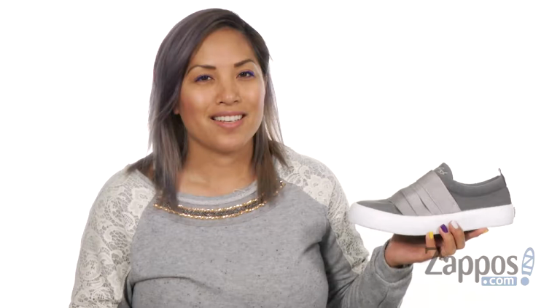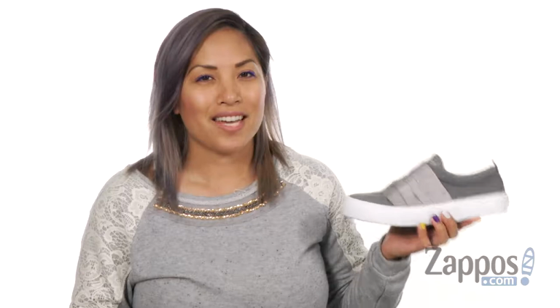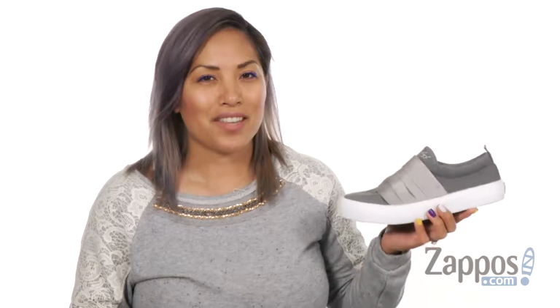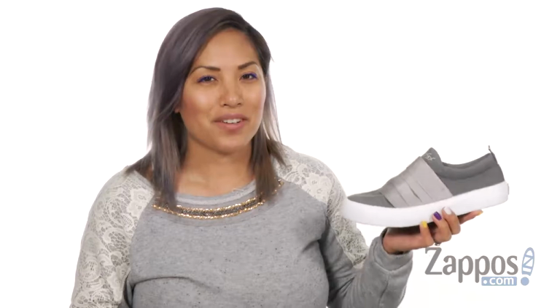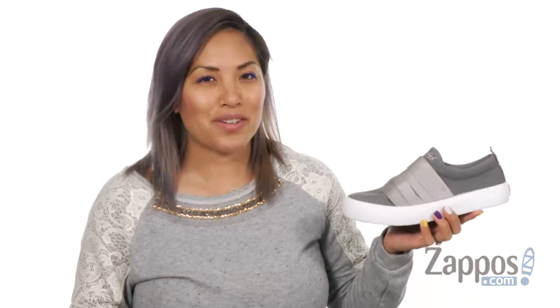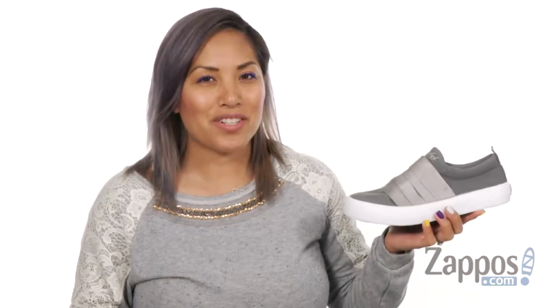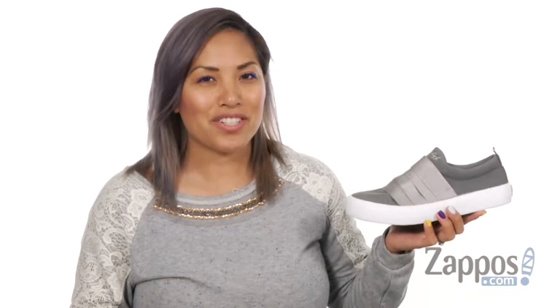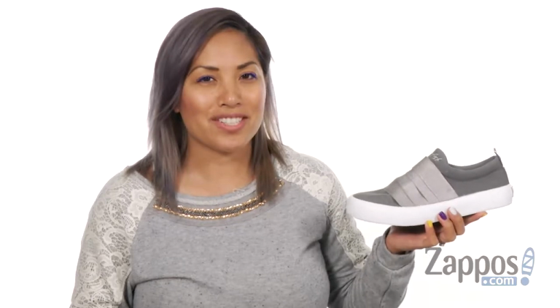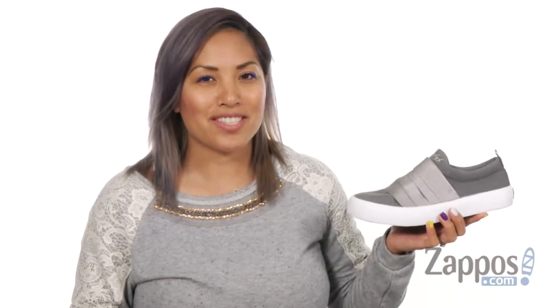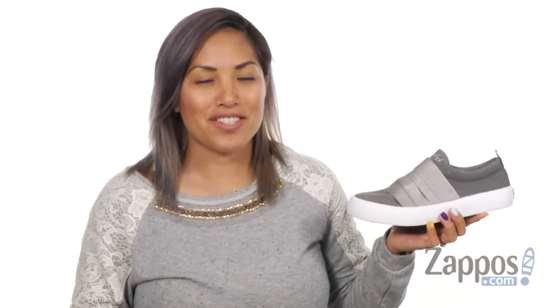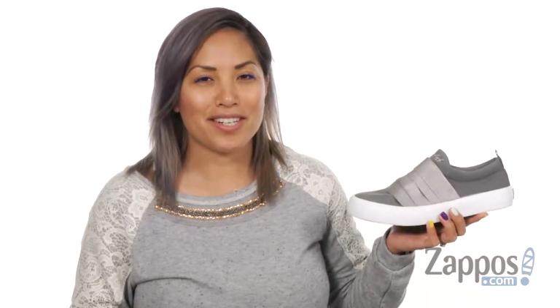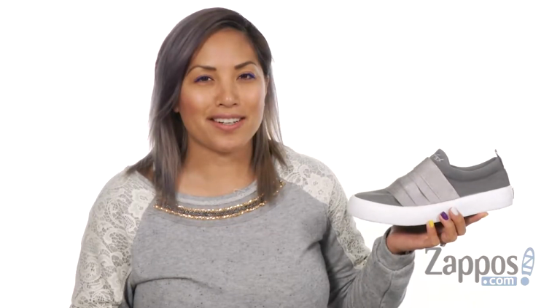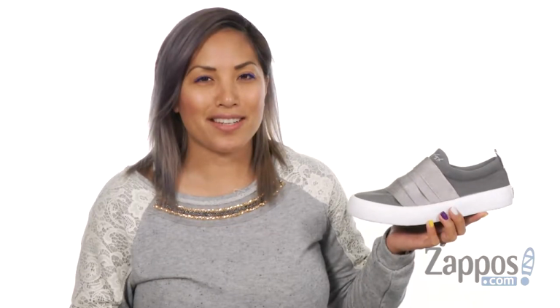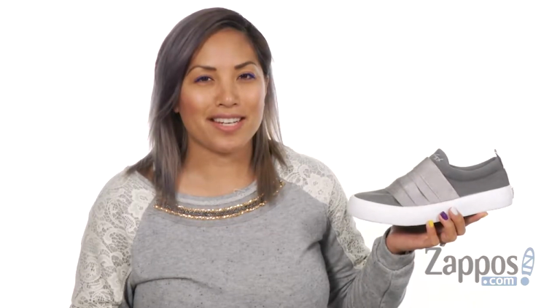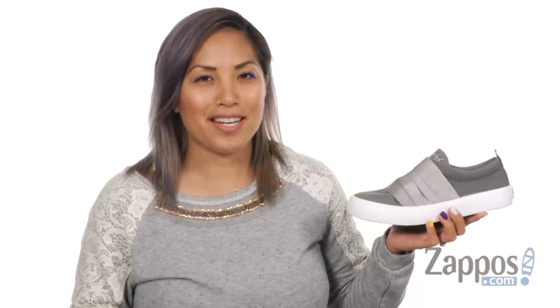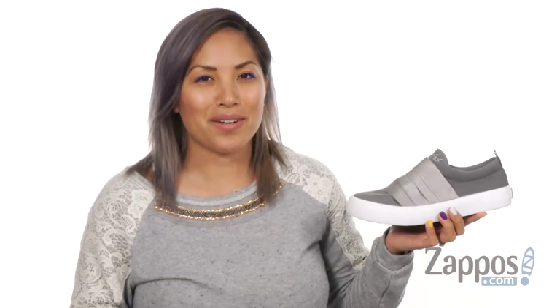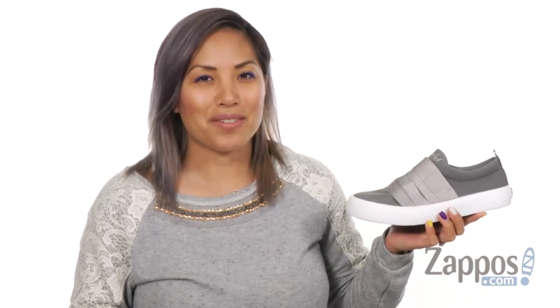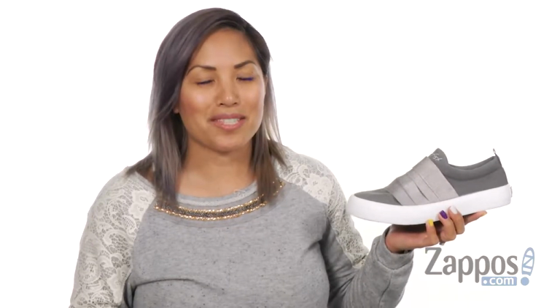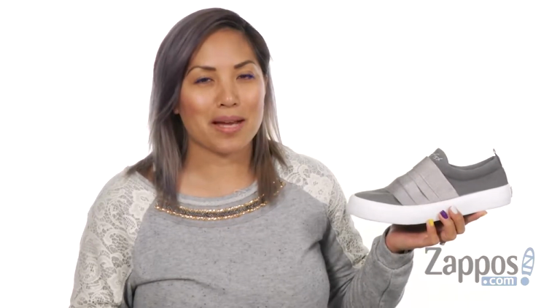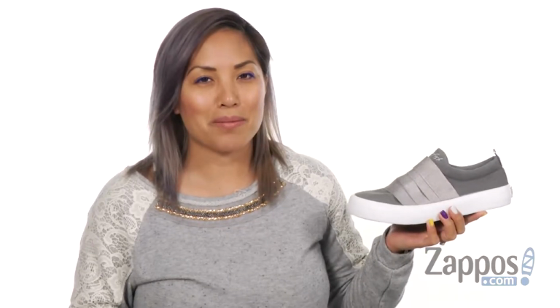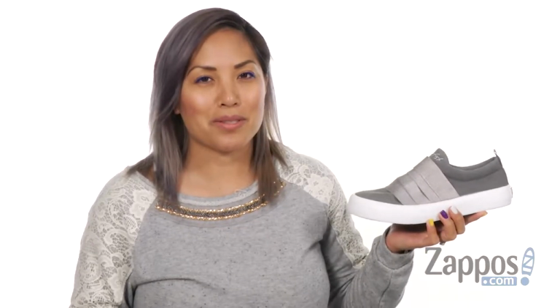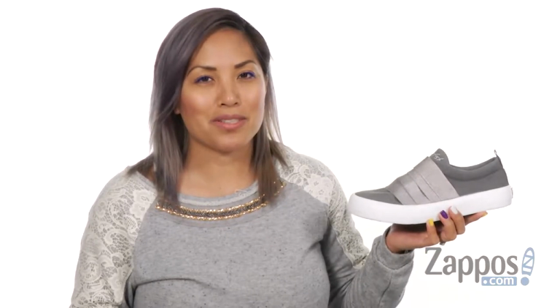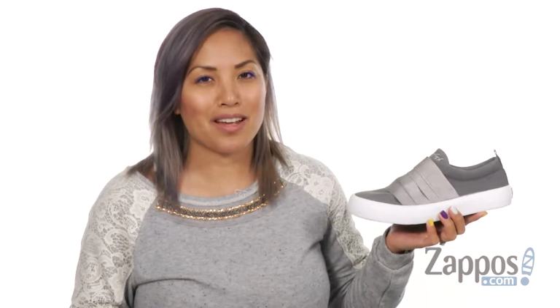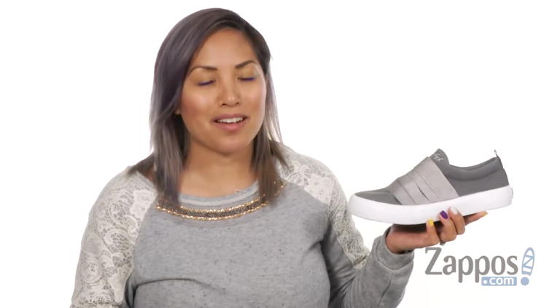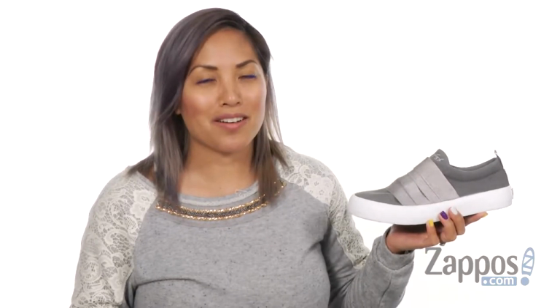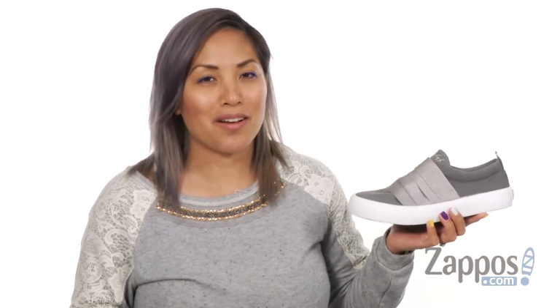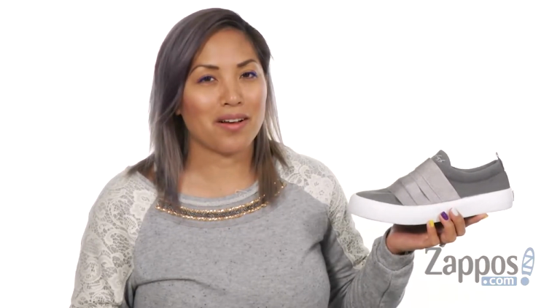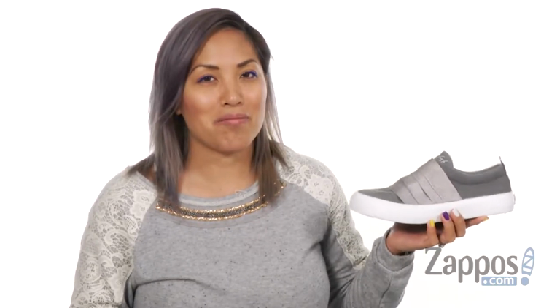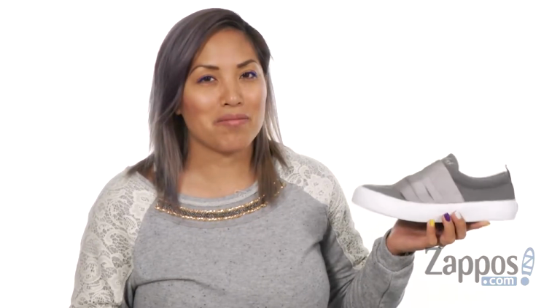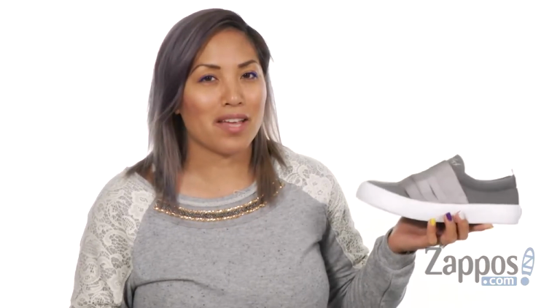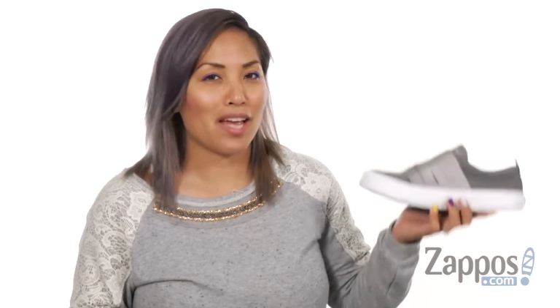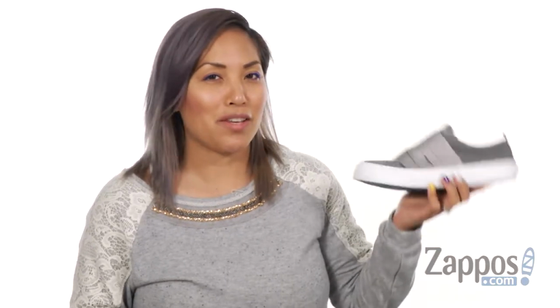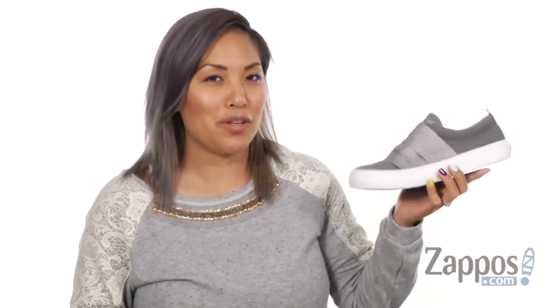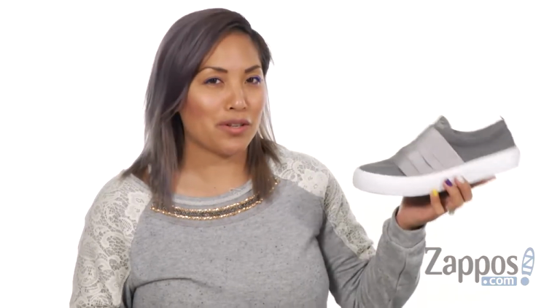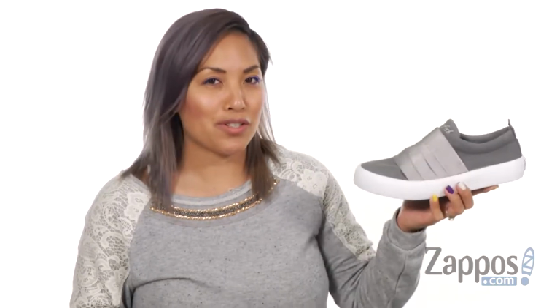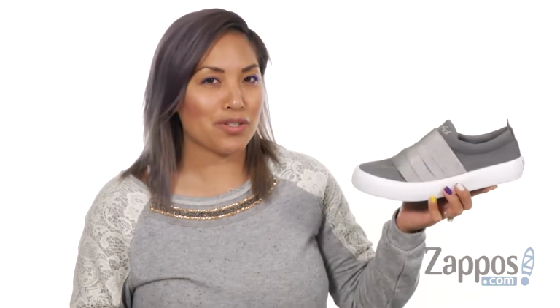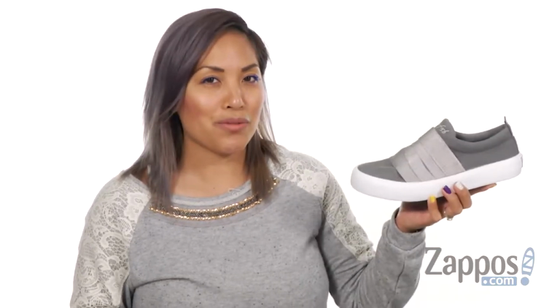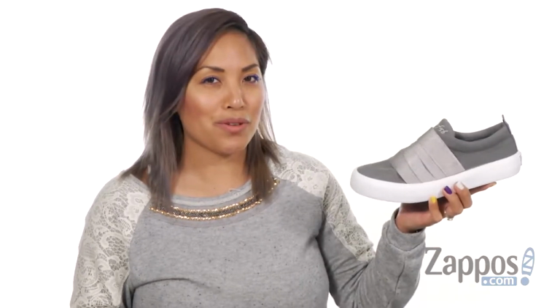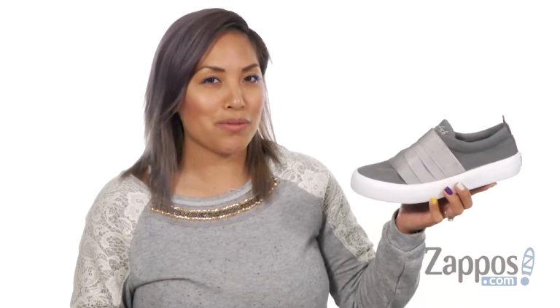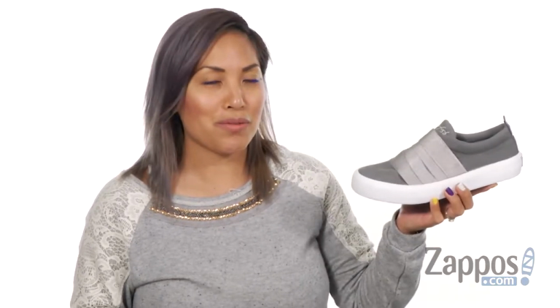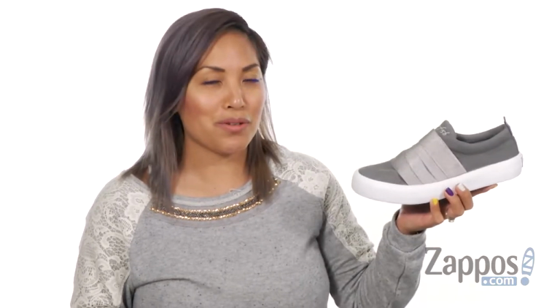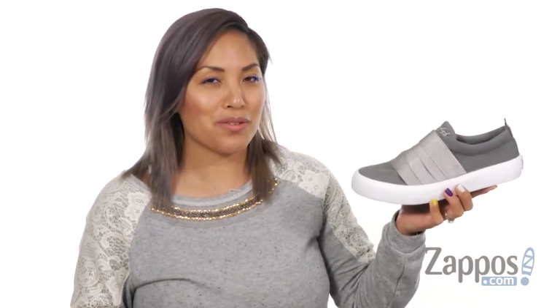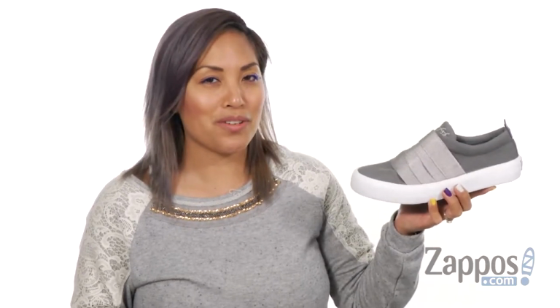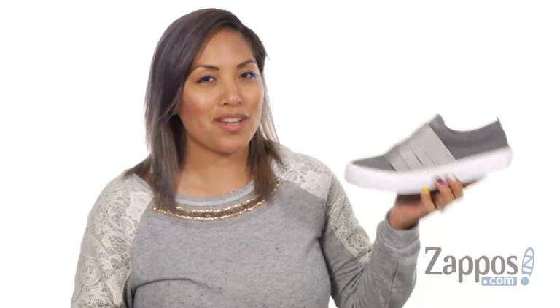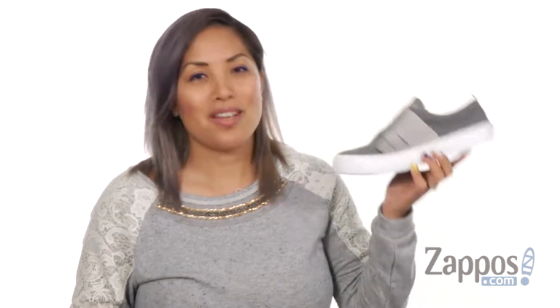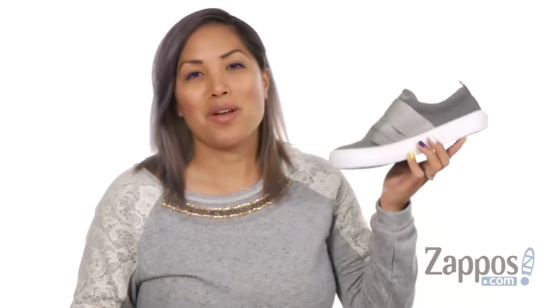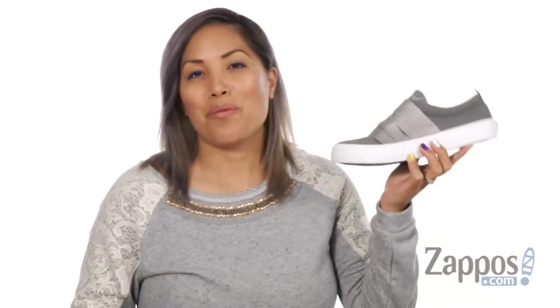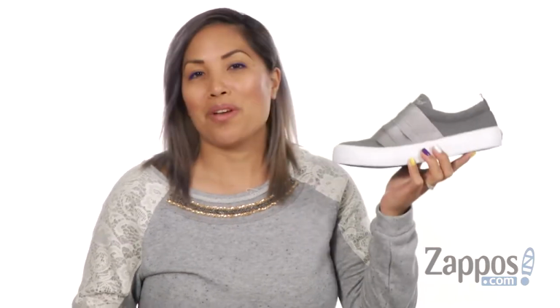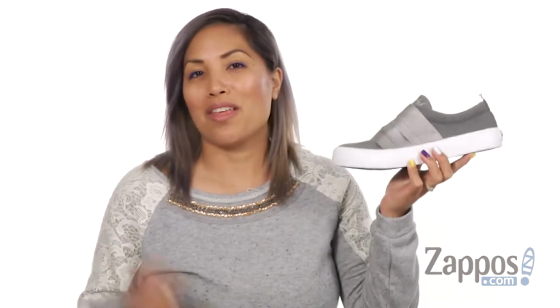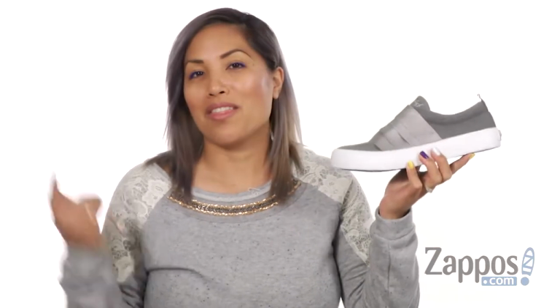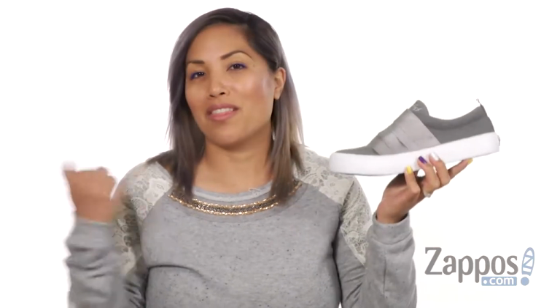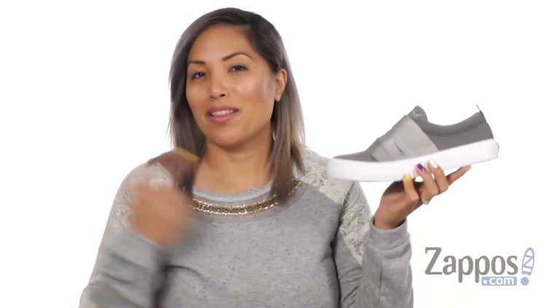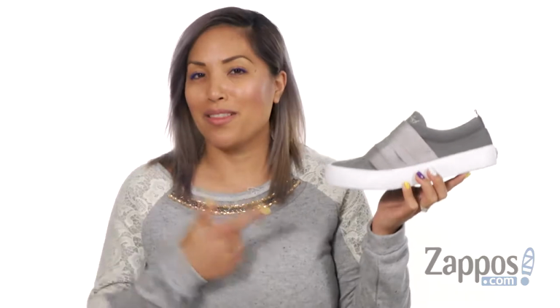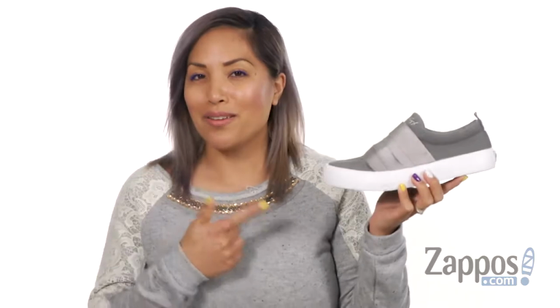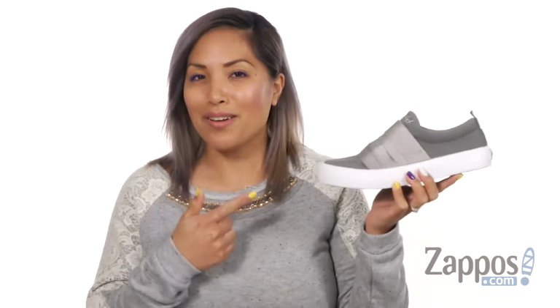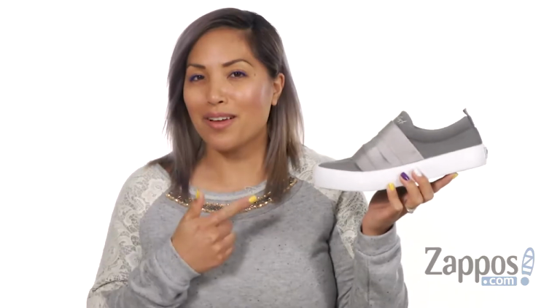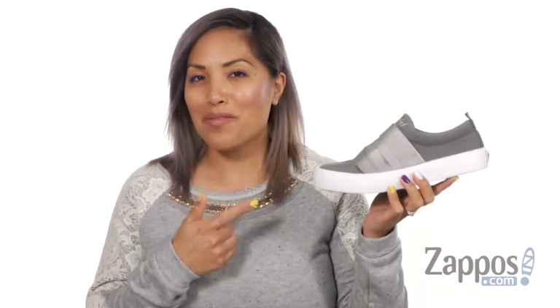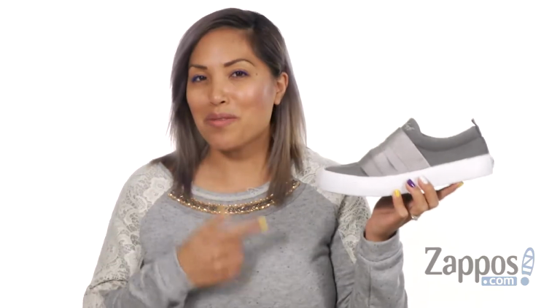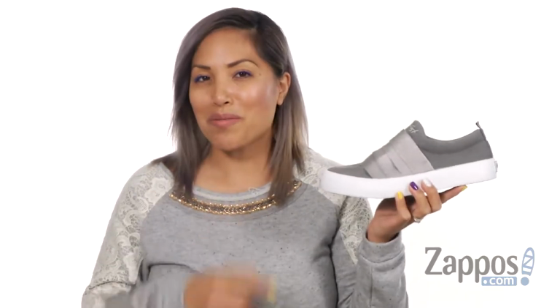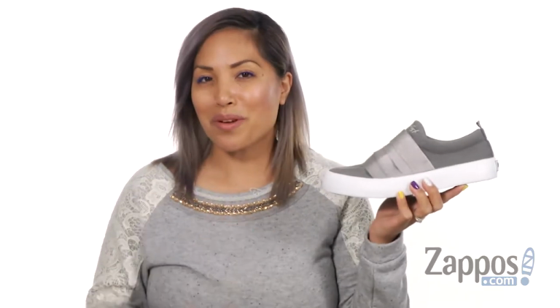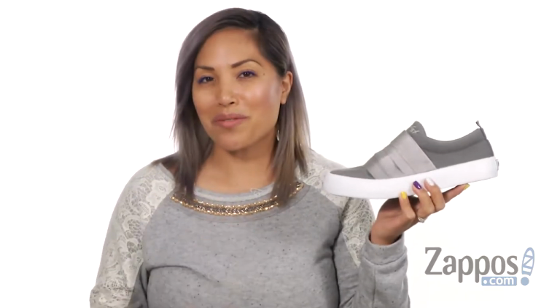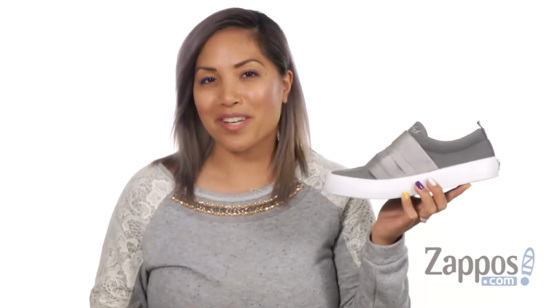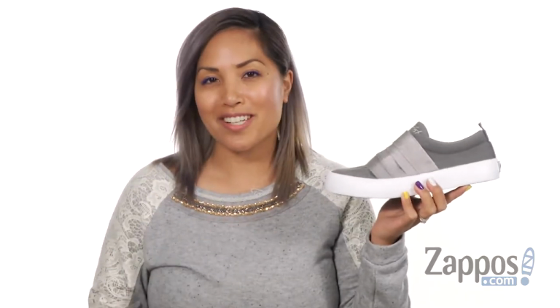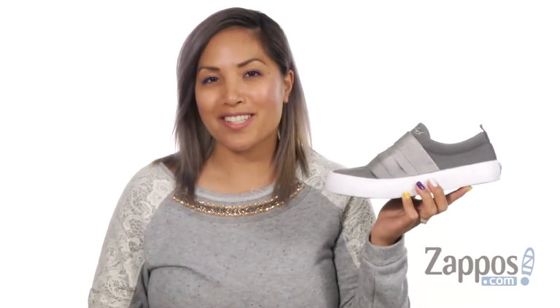Hey there gorgeous, it's Sheena Lynn here with Zappos.com and you can shoot for the moon with the Luna from Blowfish.